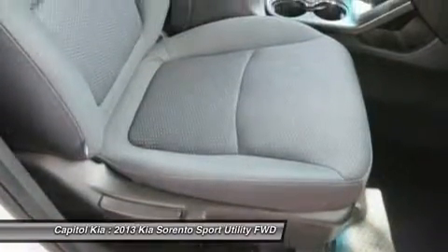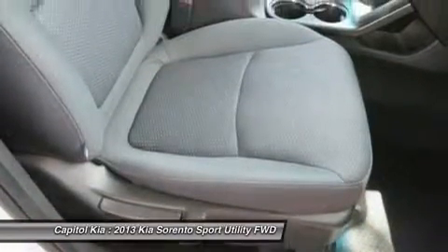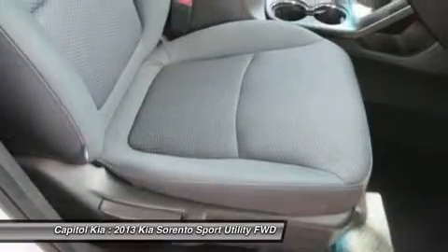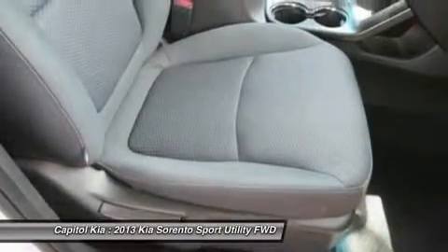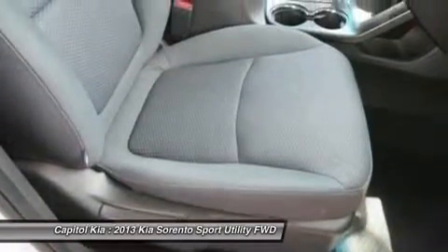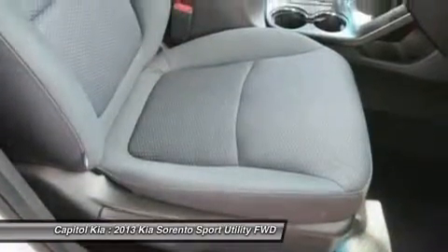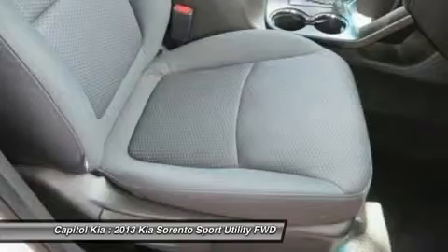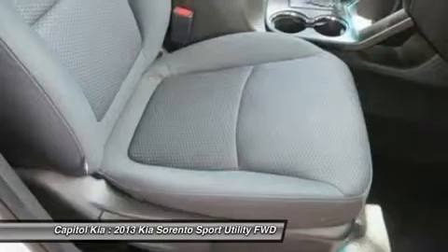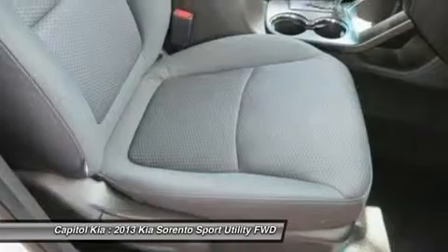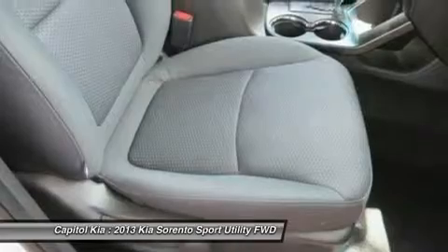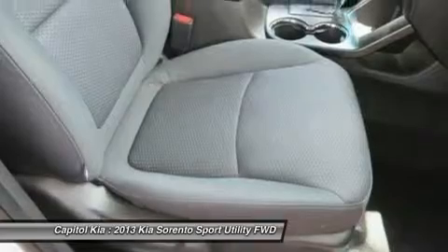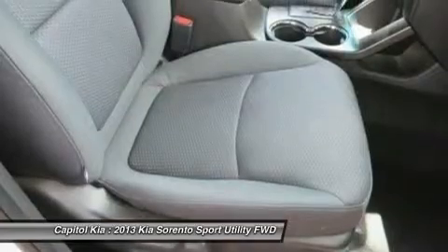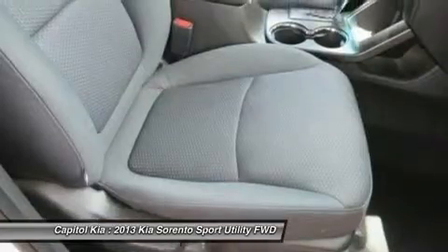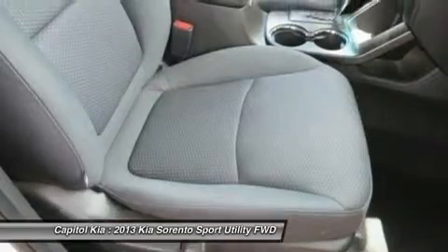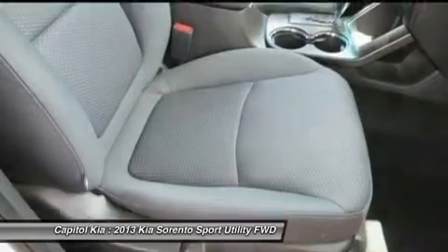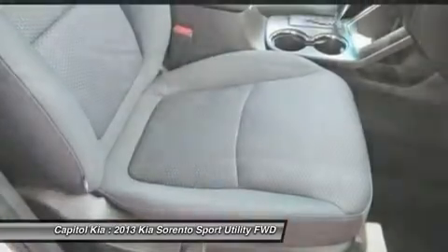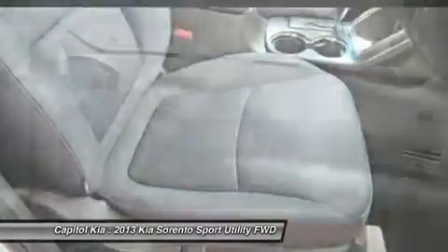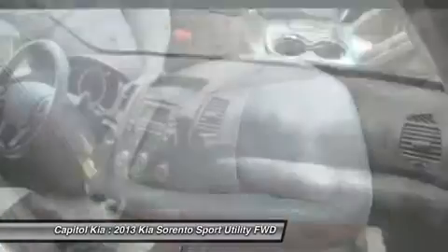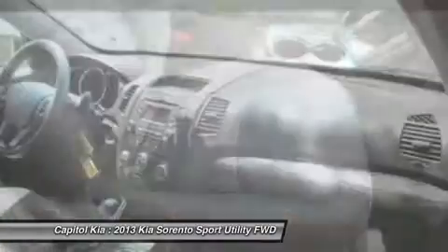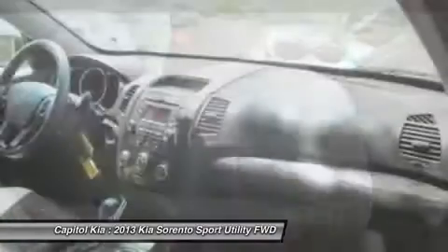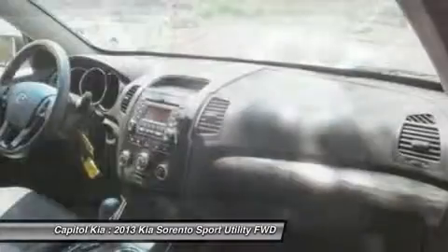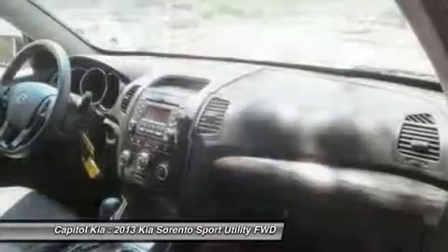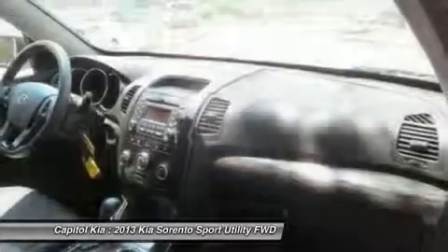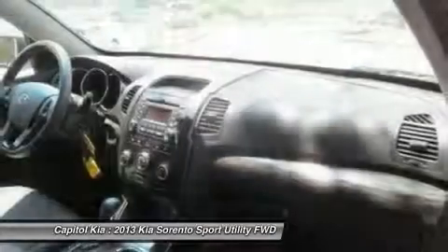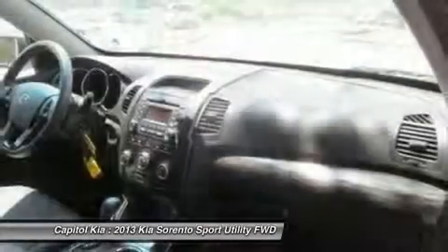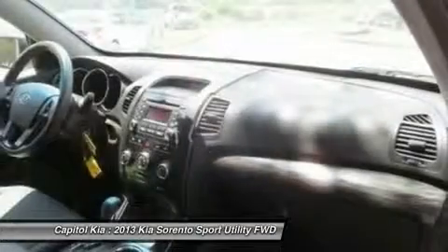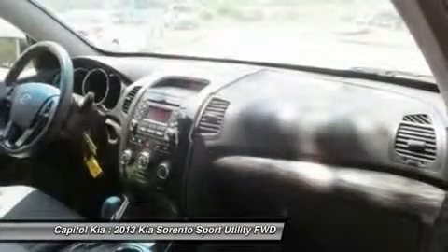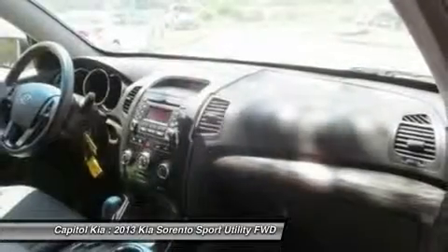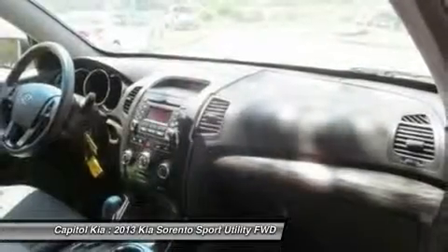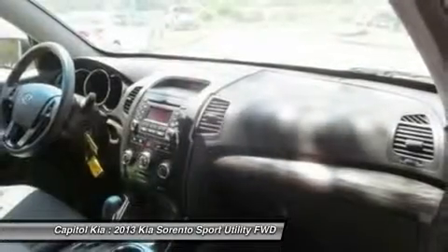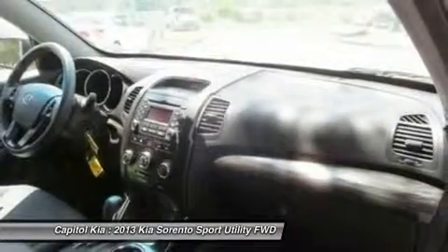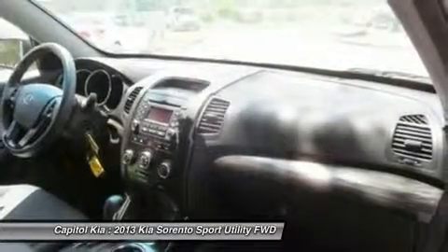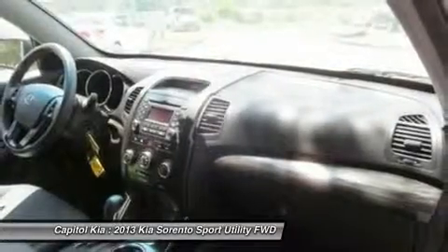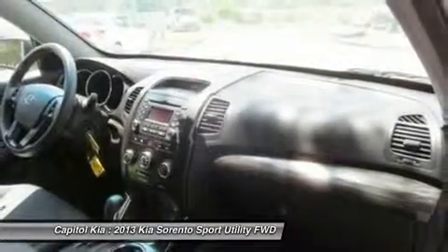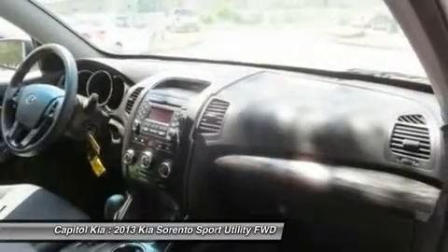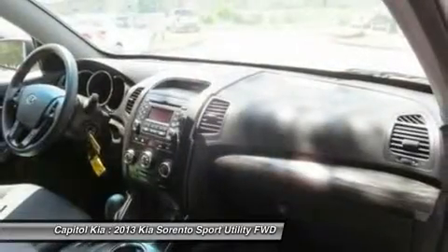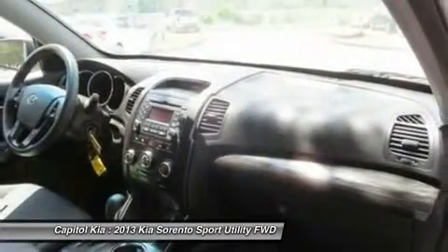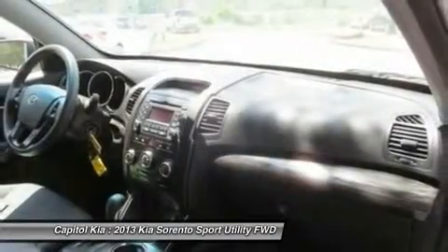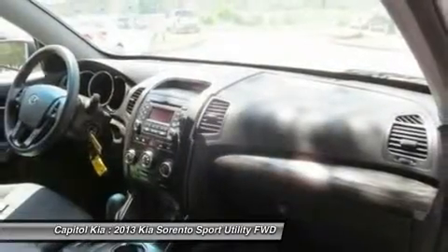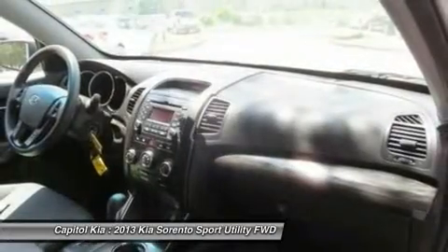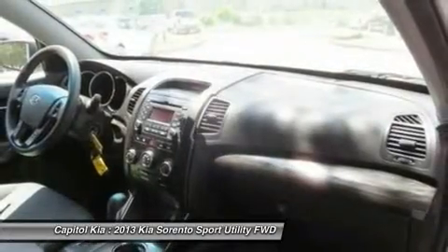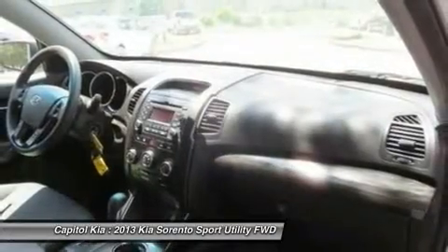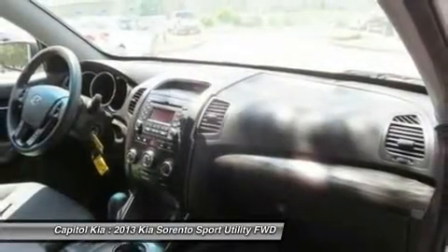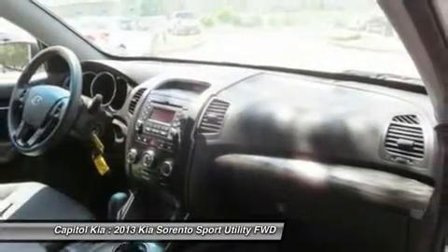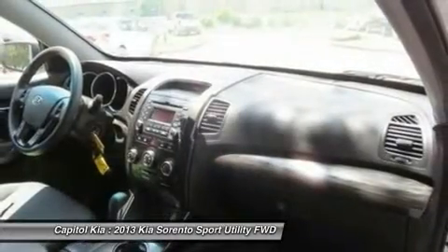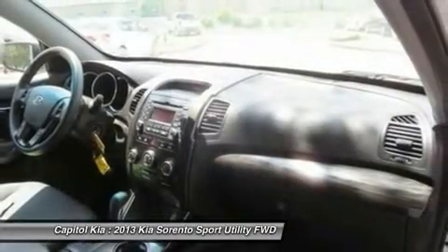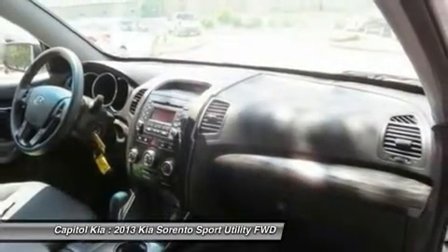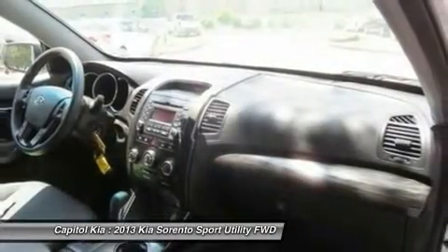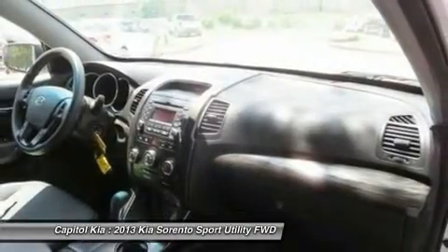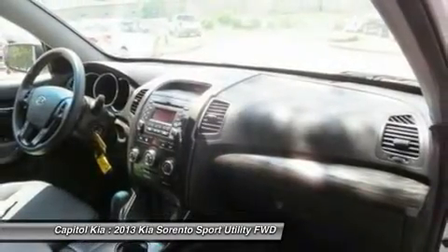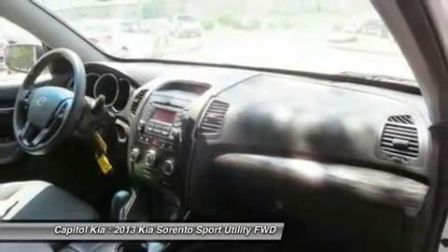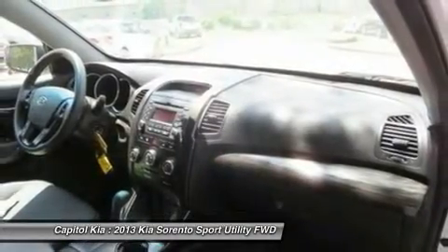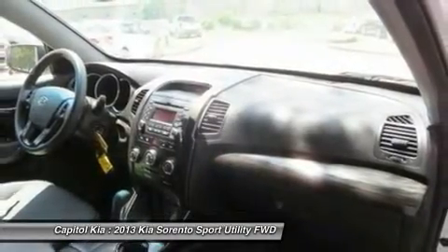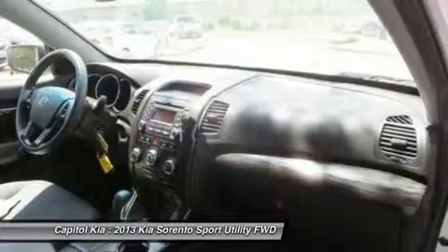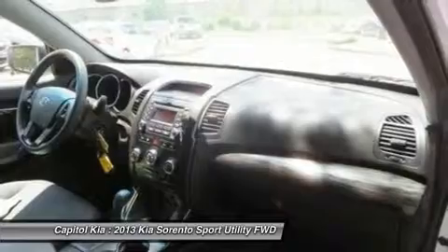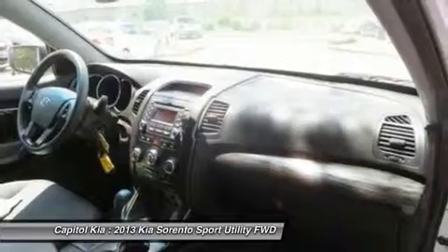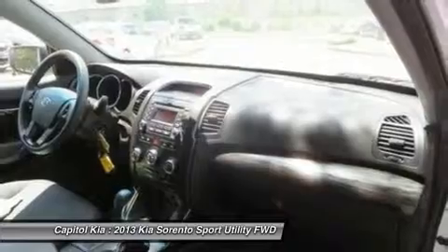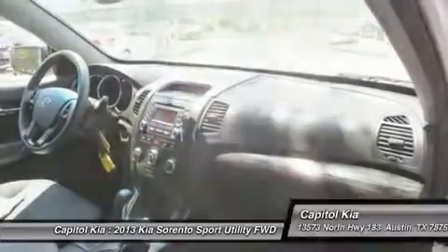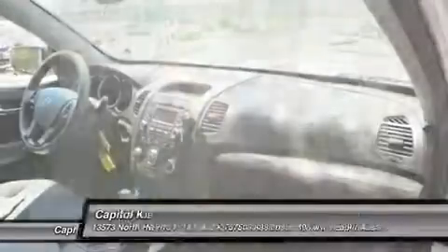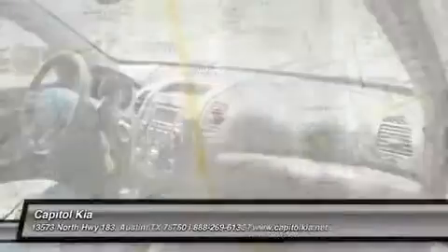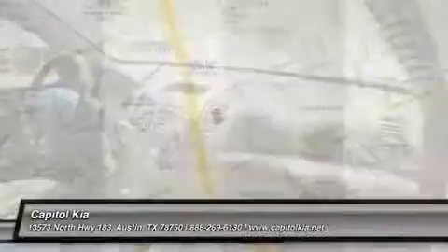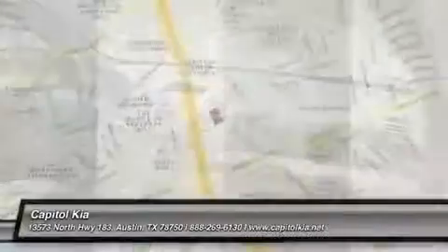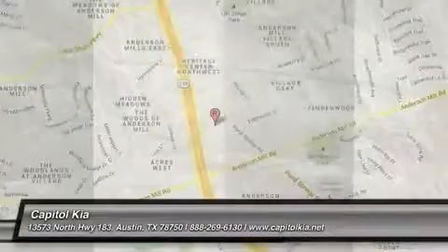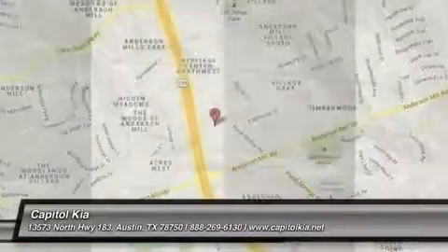Interesting features of this model include an available third-row seat, standard tech features, comfortable ride, just-right size, roomy interior, and utility and cargo friendliness.